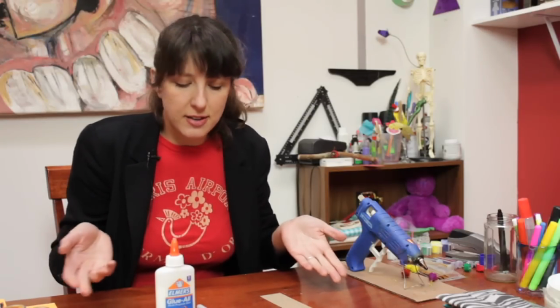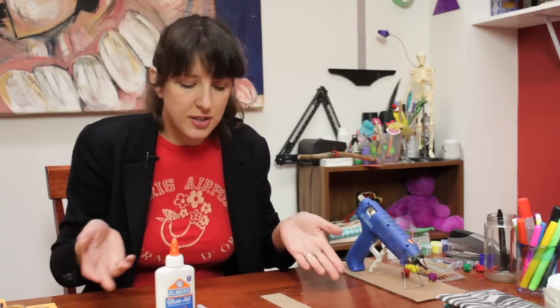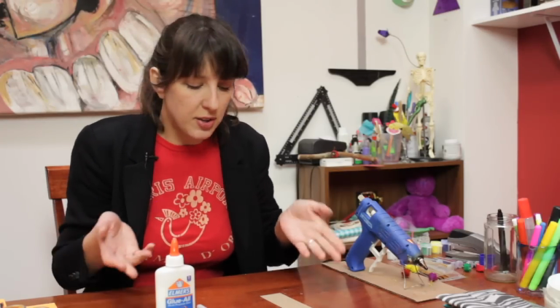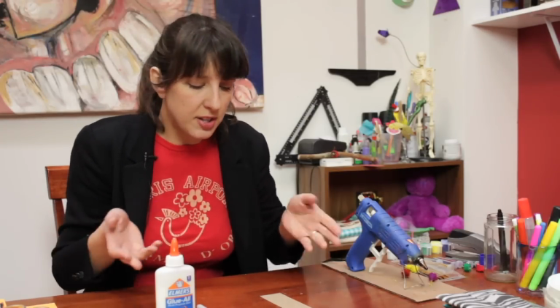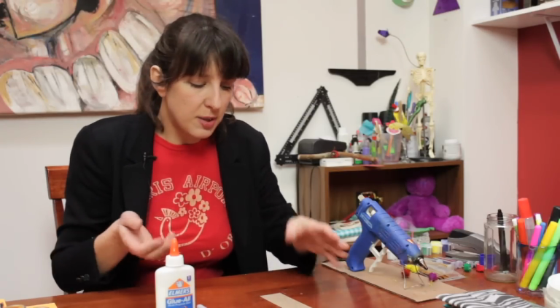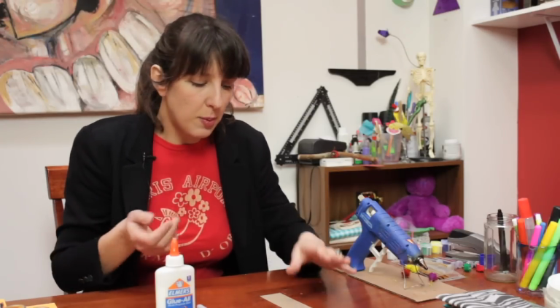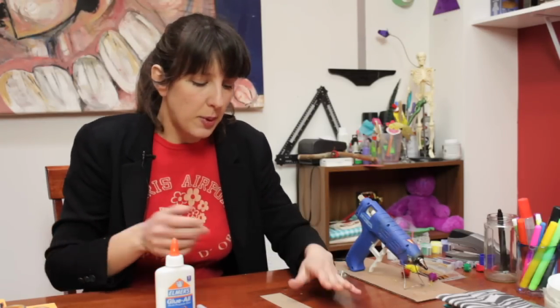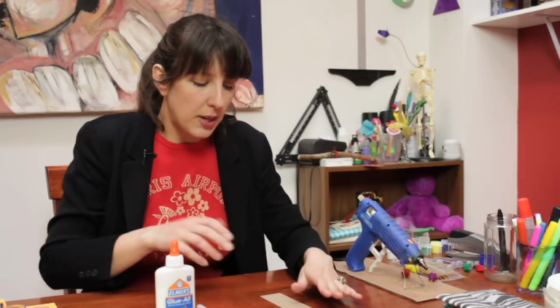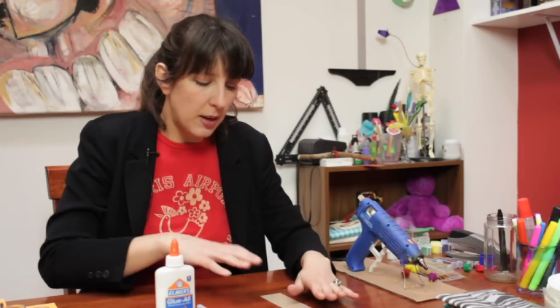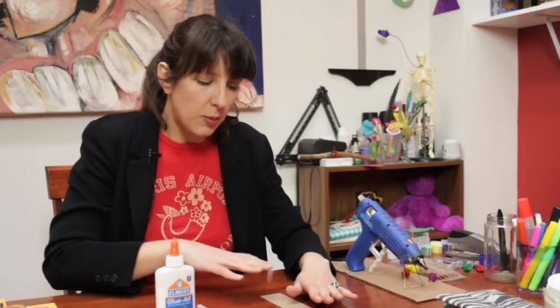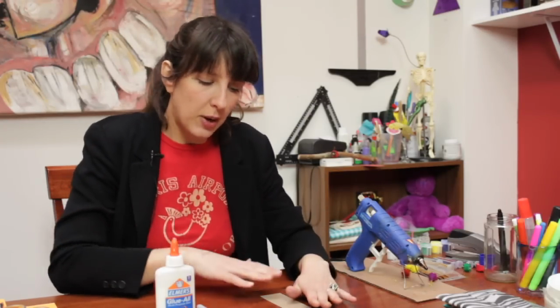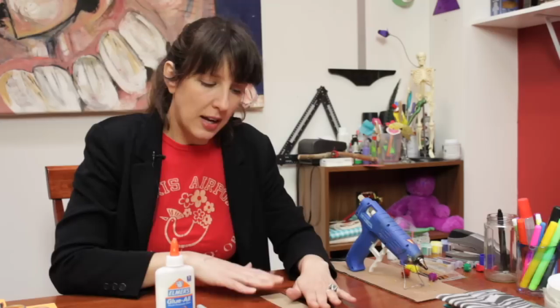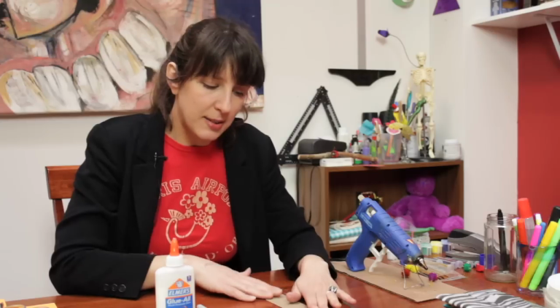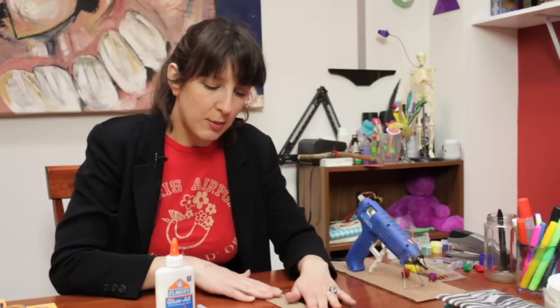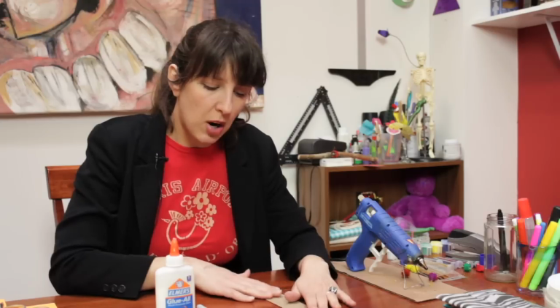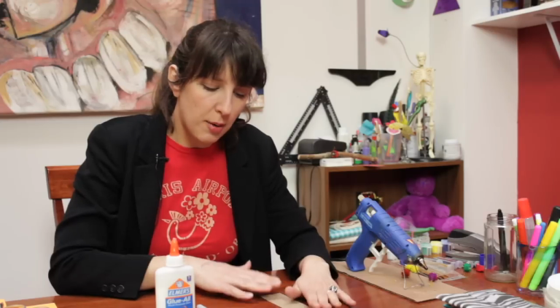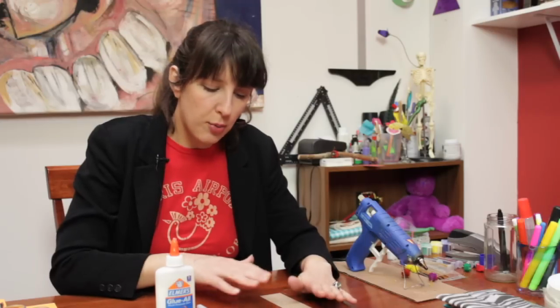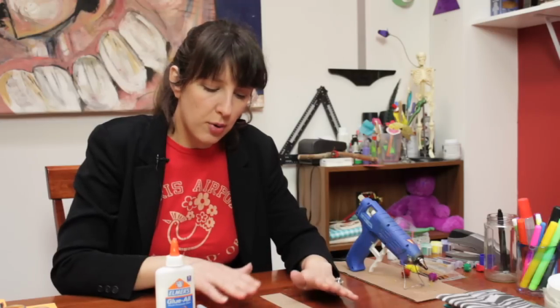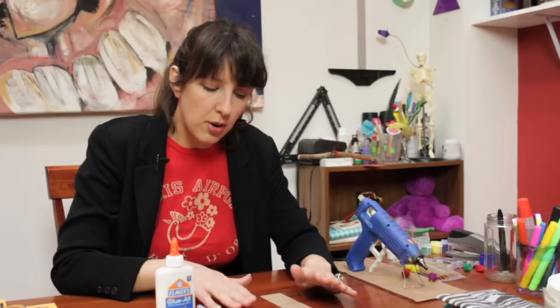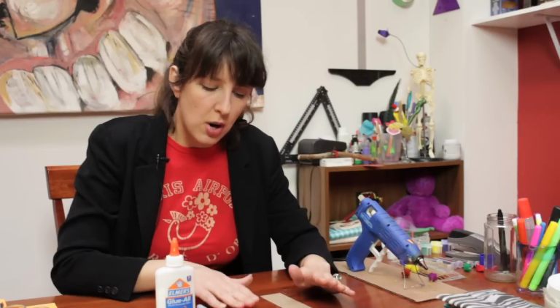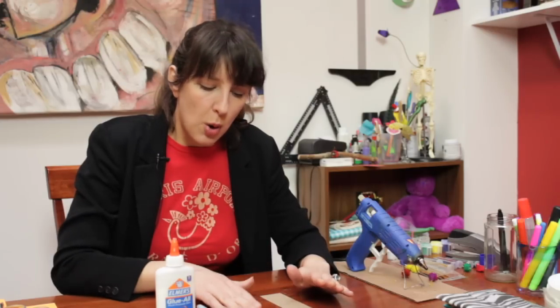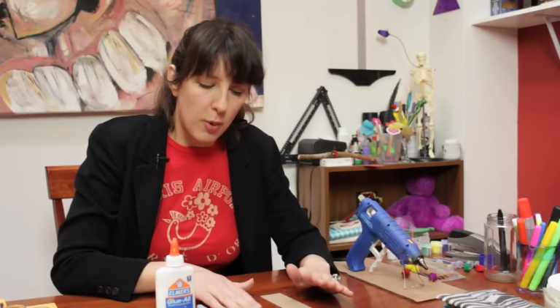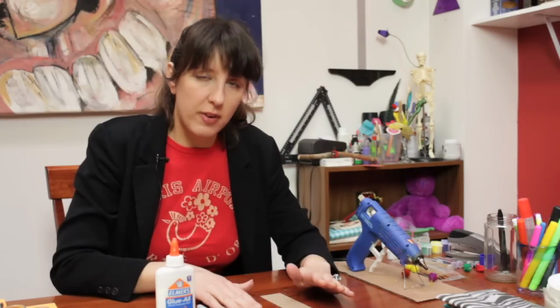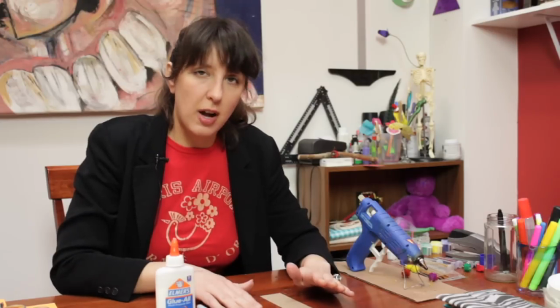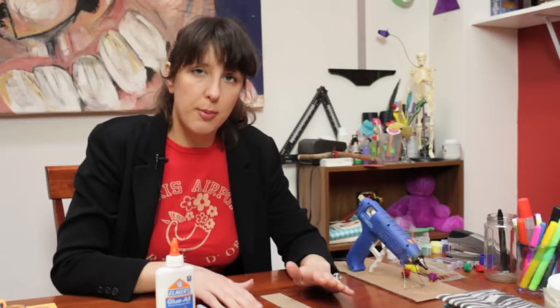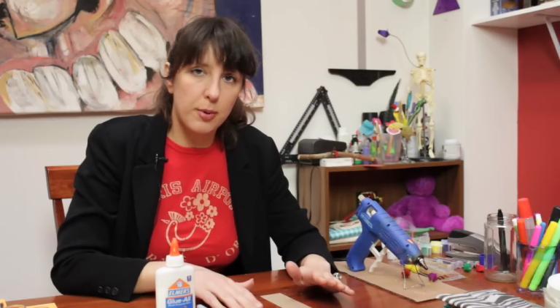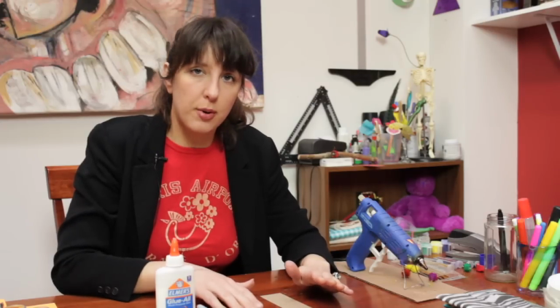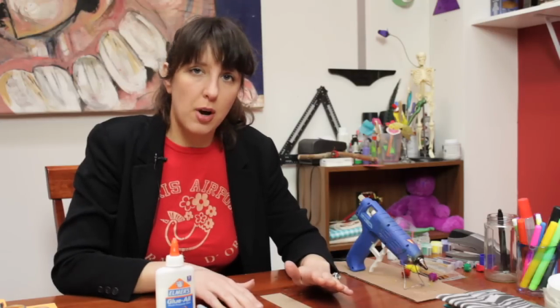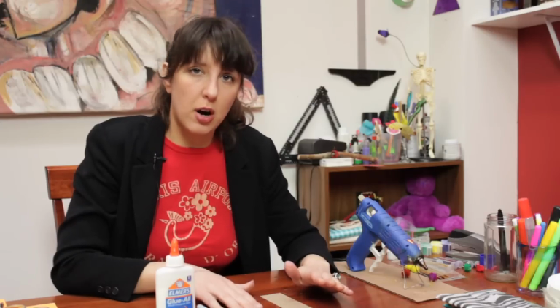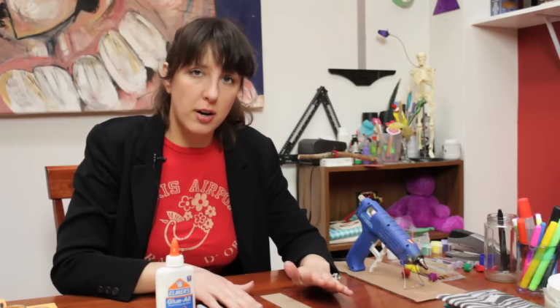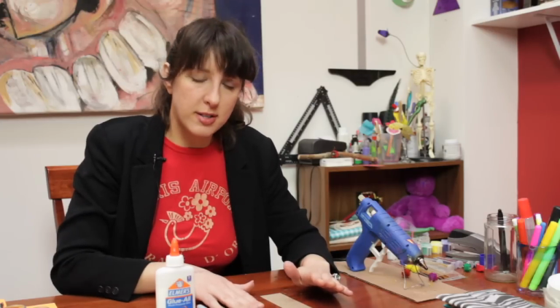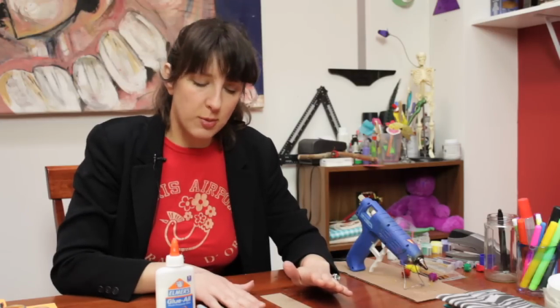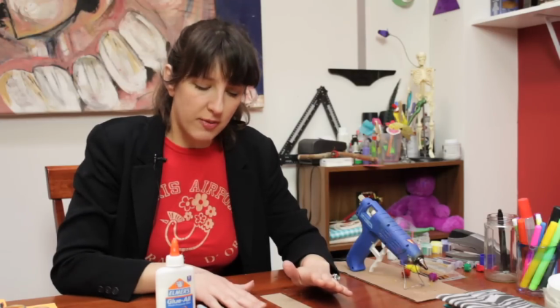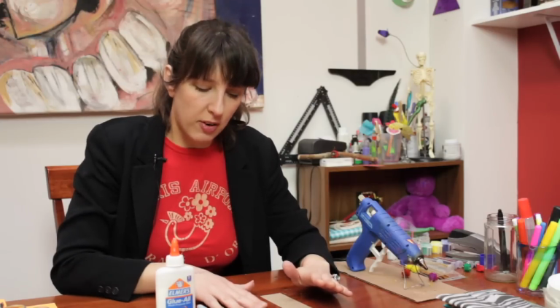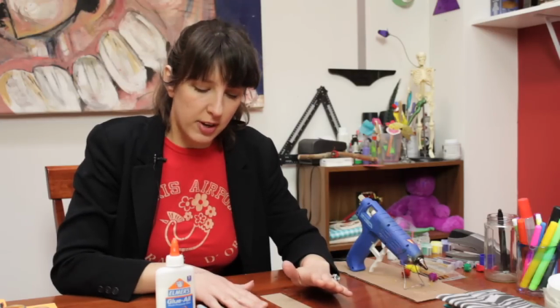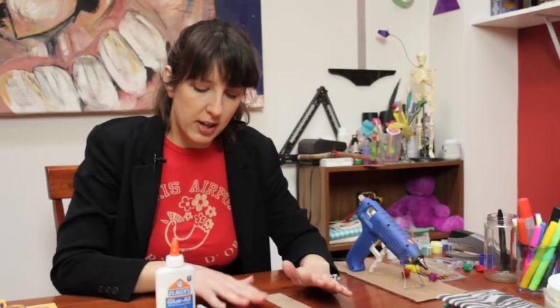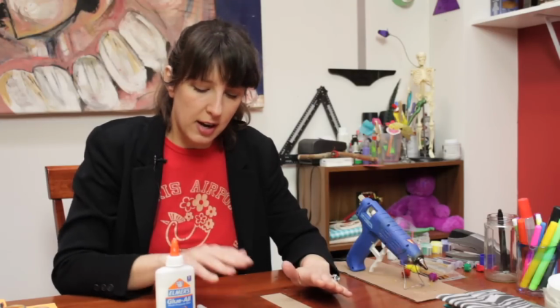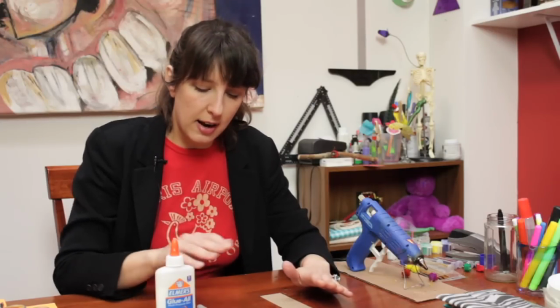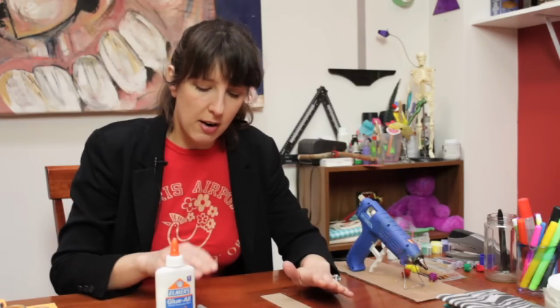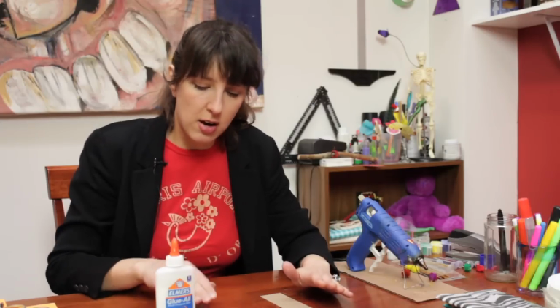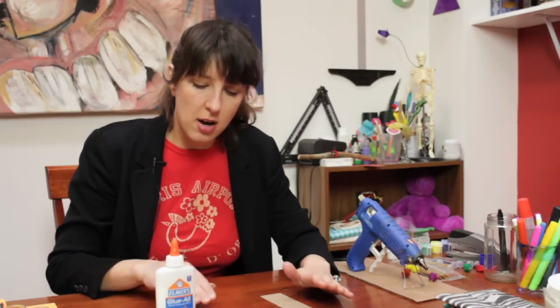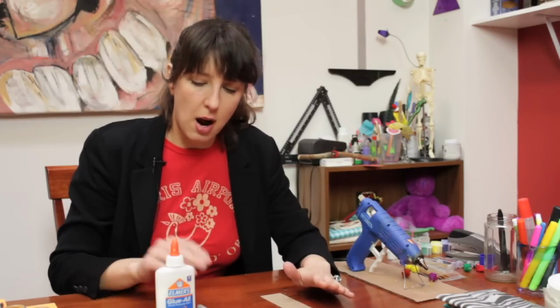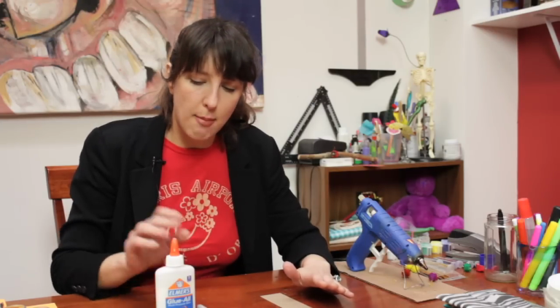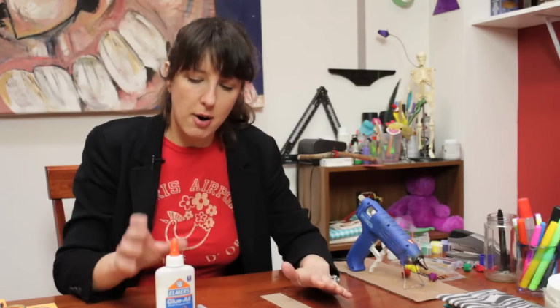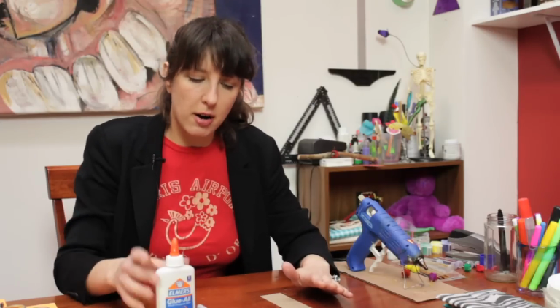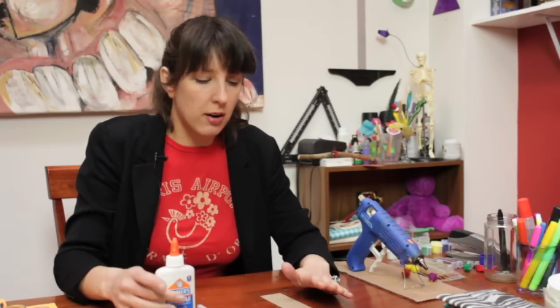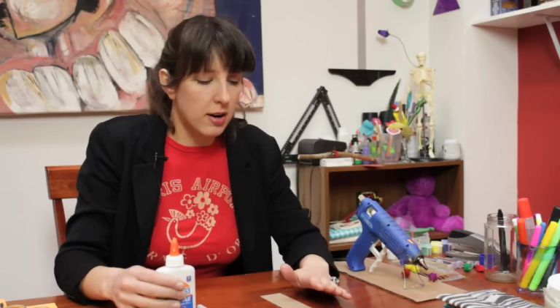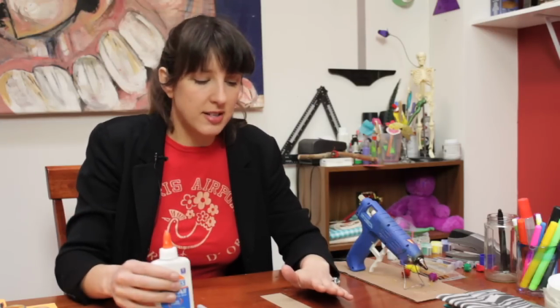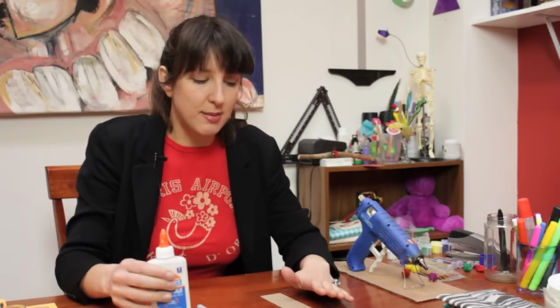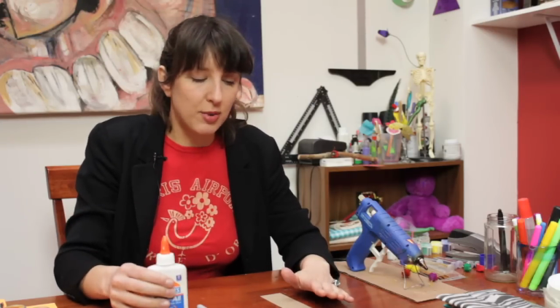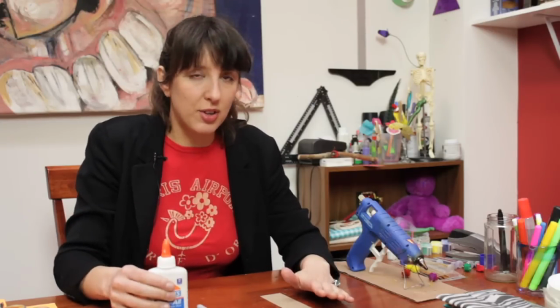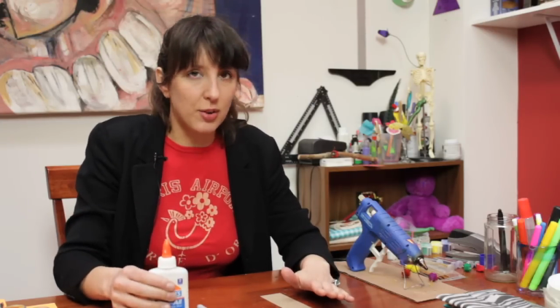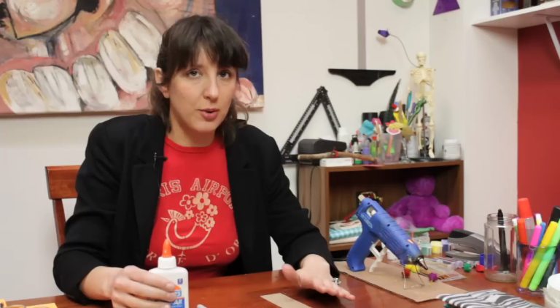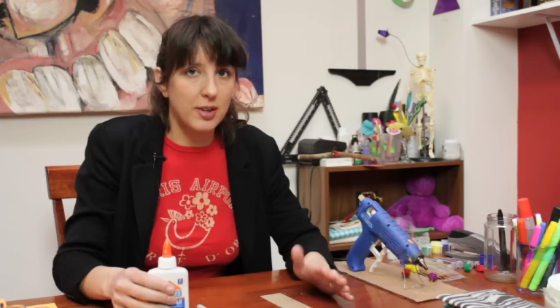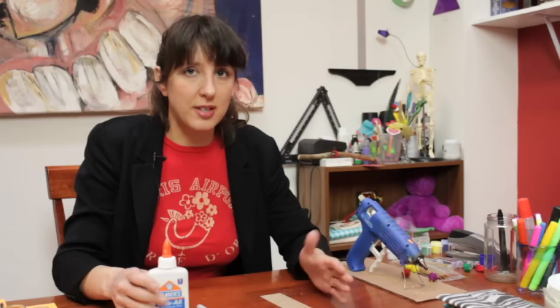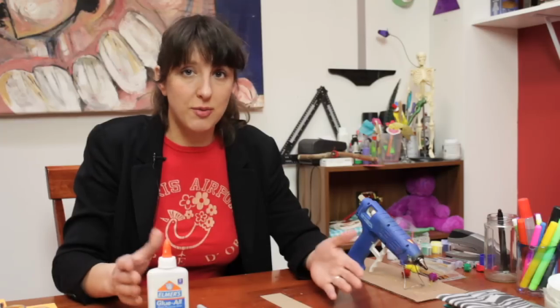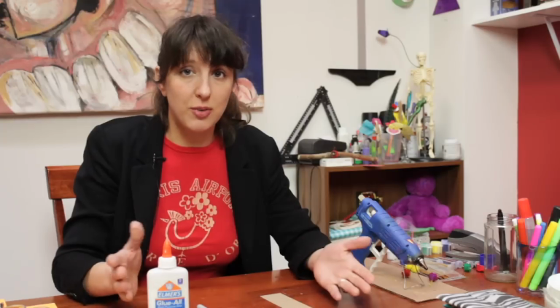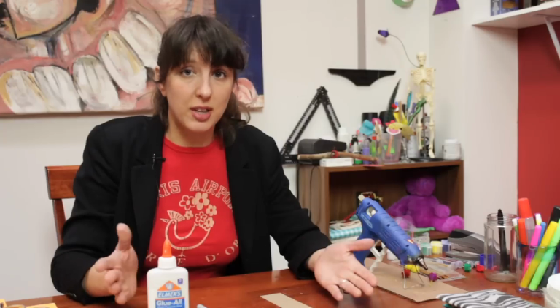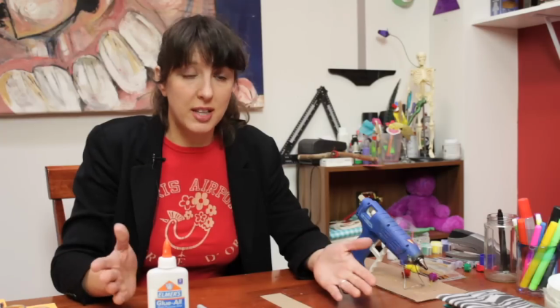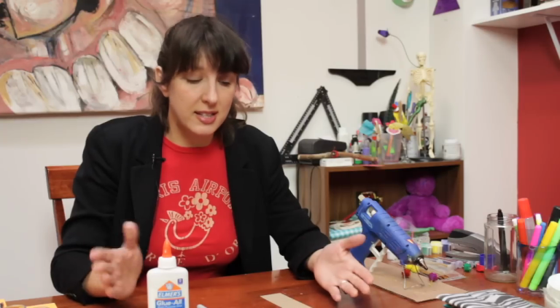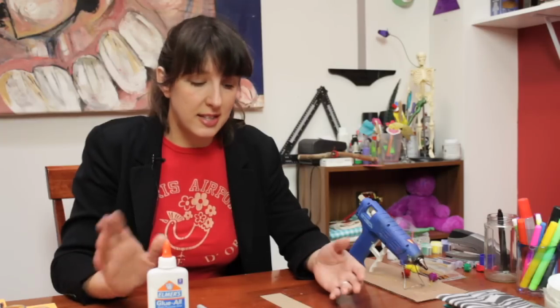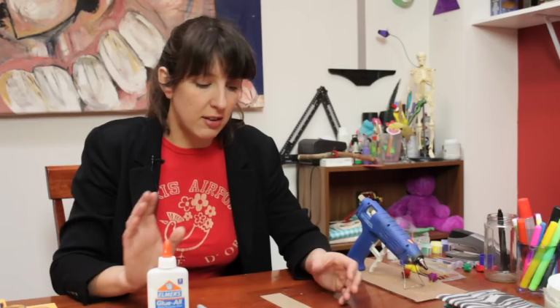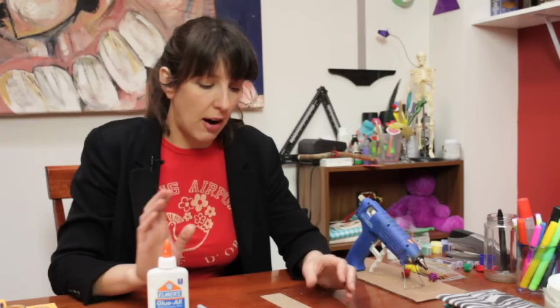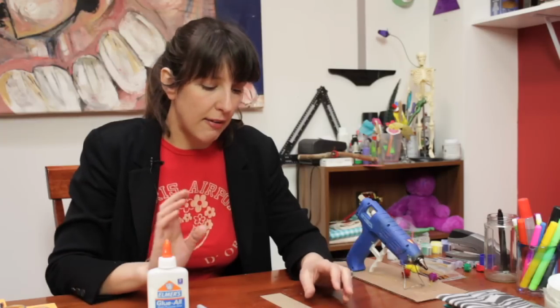So this is what we need. We've got some cardboard, we have a couple hearts that we've already cut out, a marker, and some glue. It's a really easy craft.